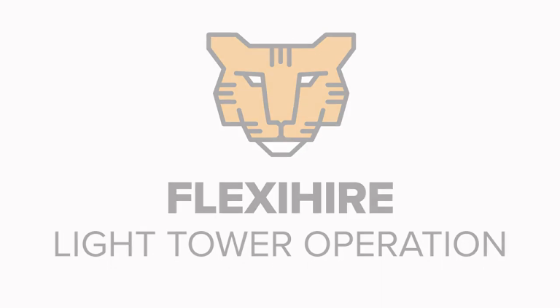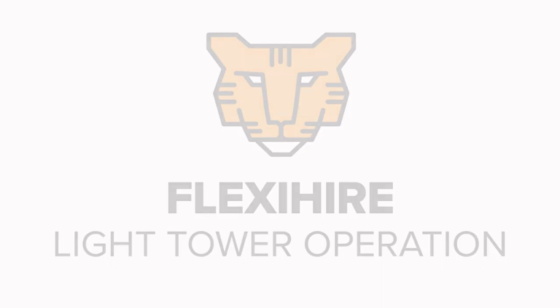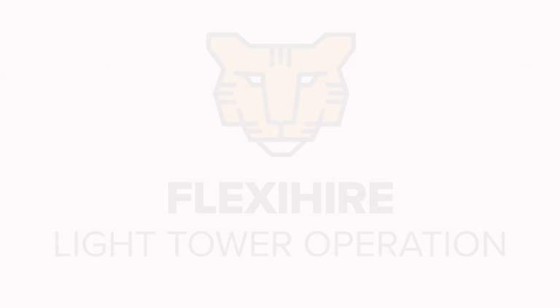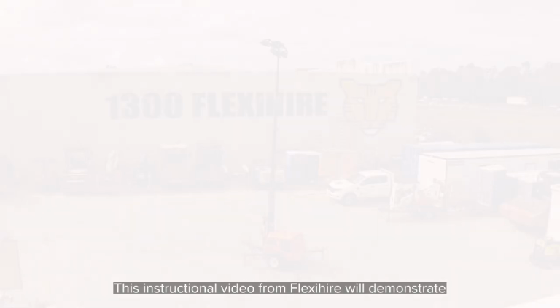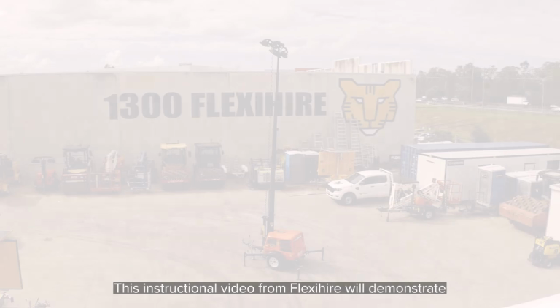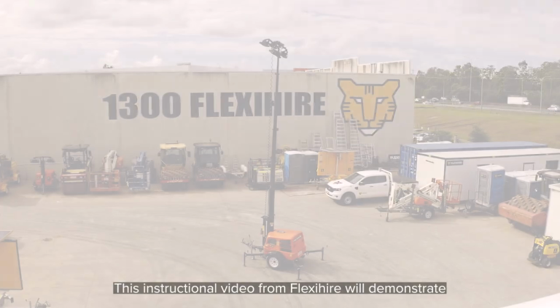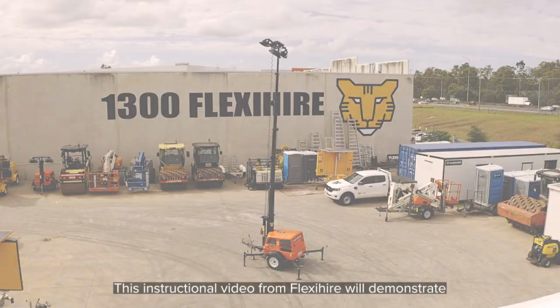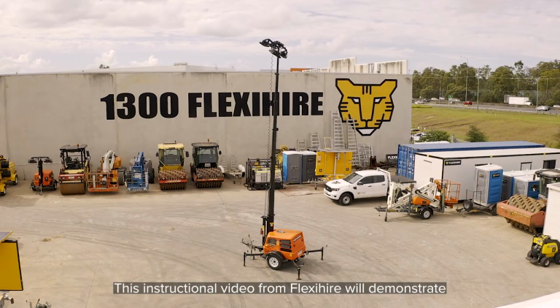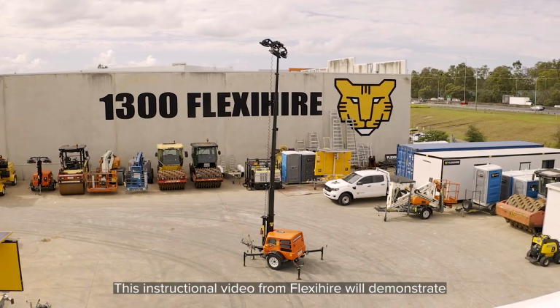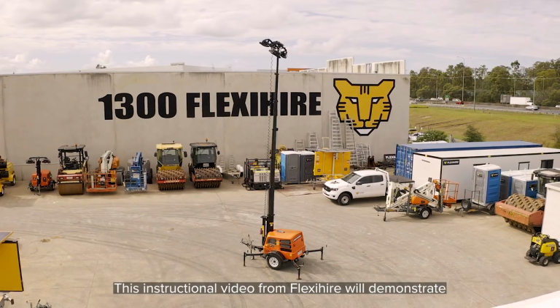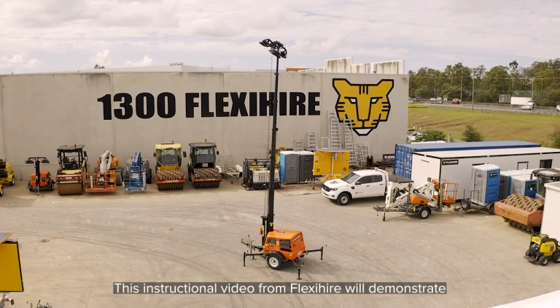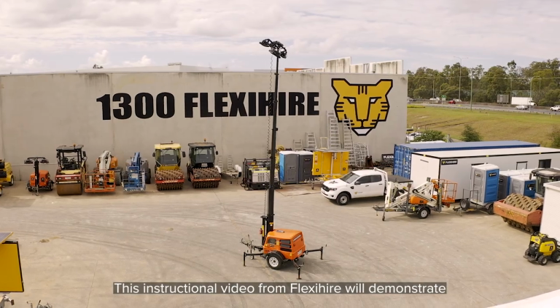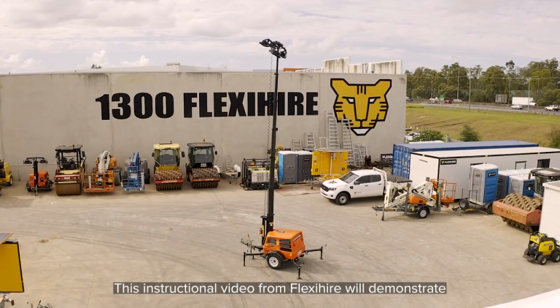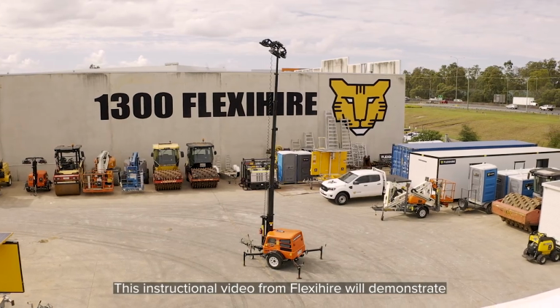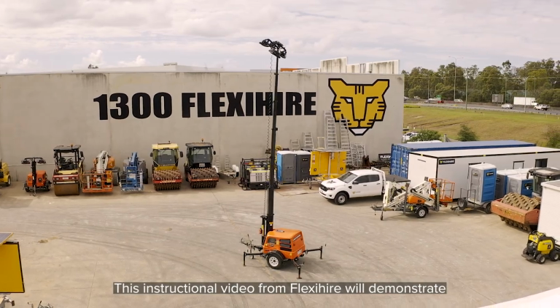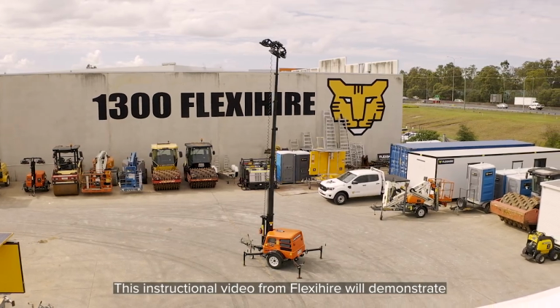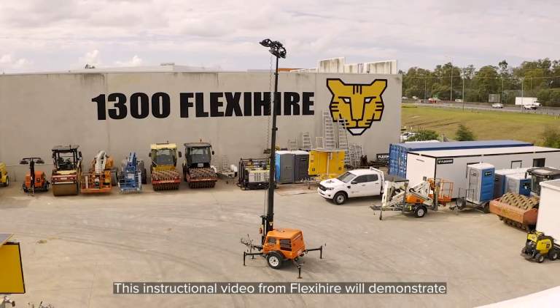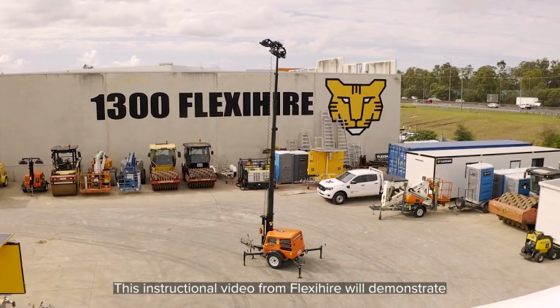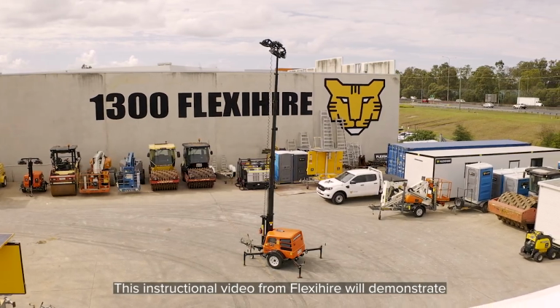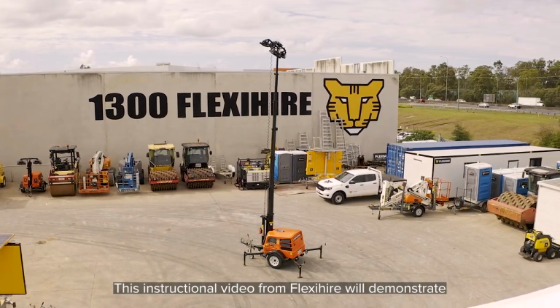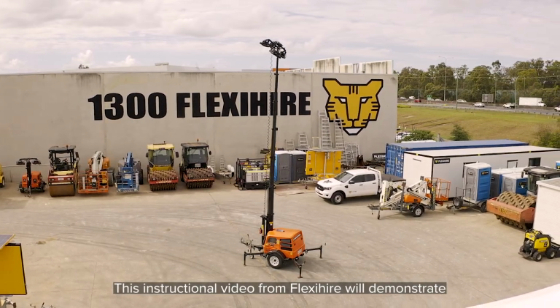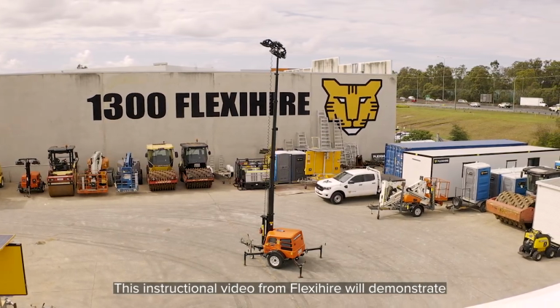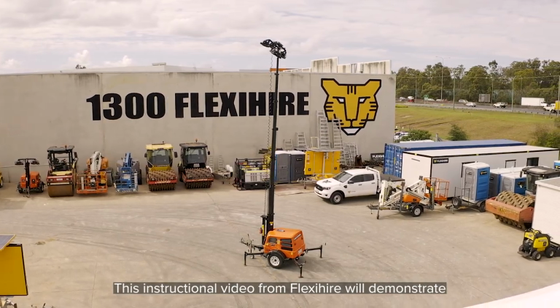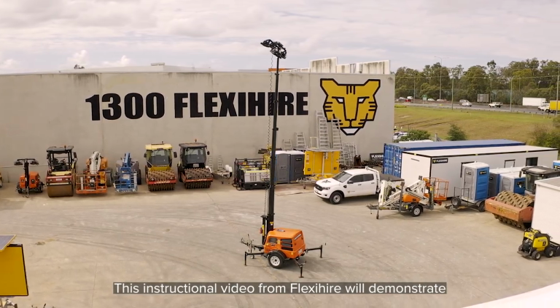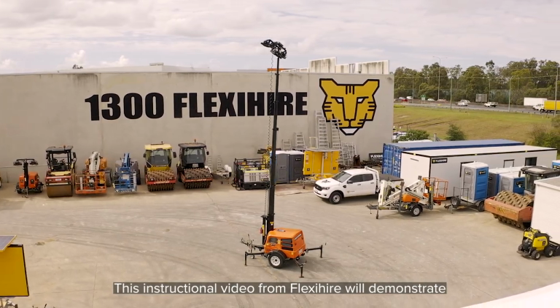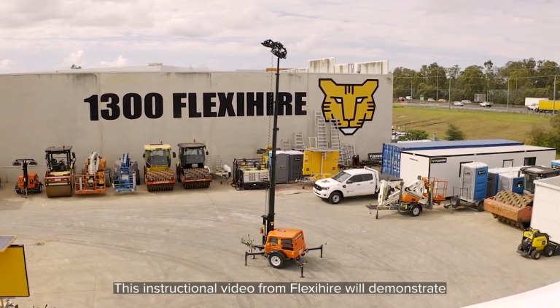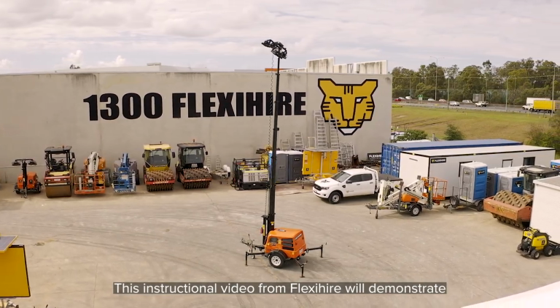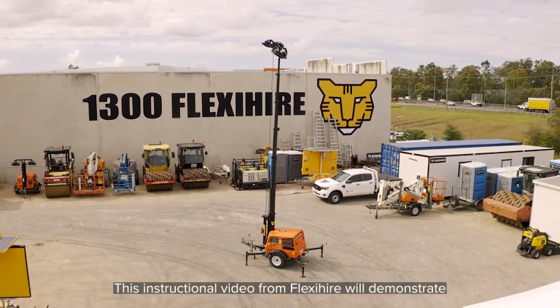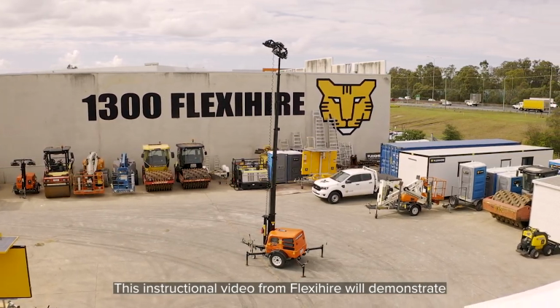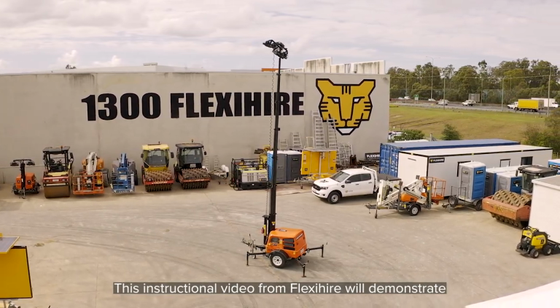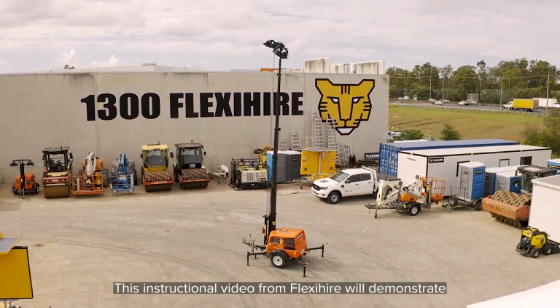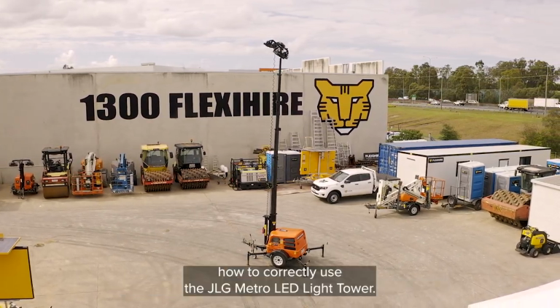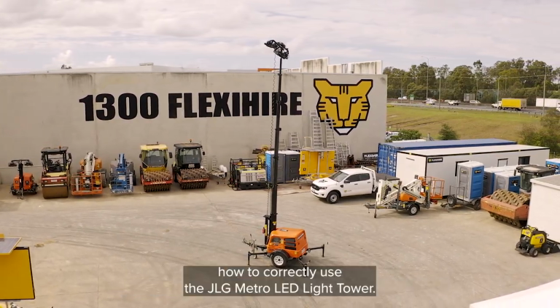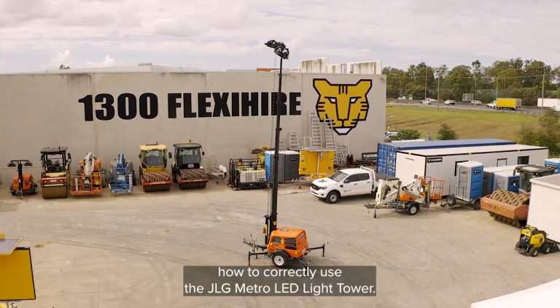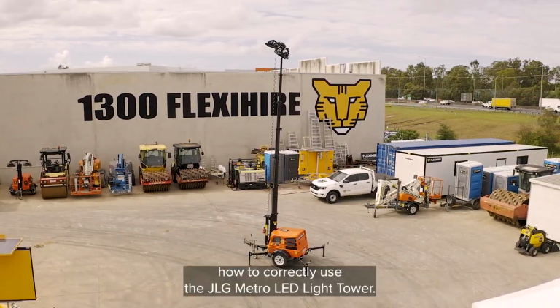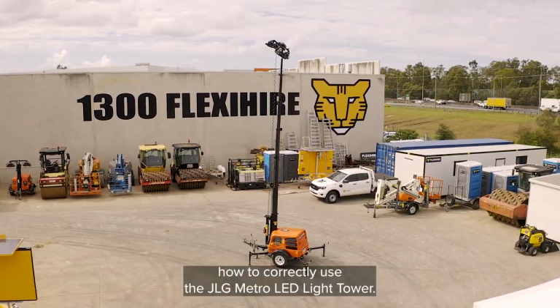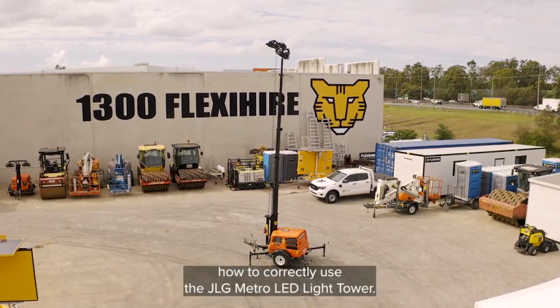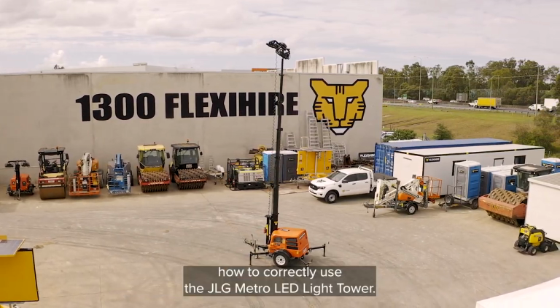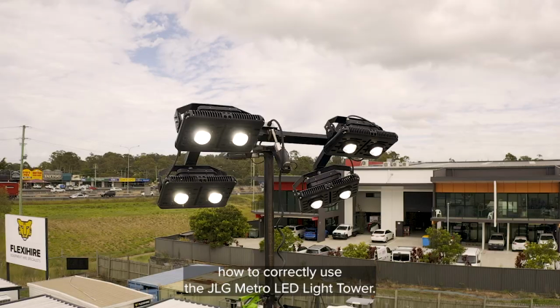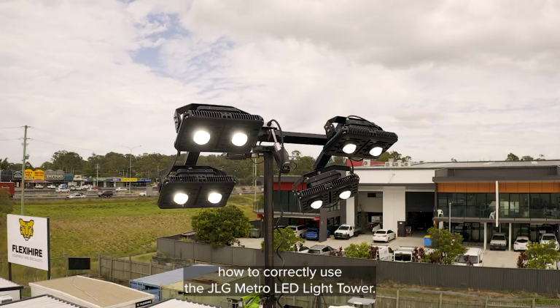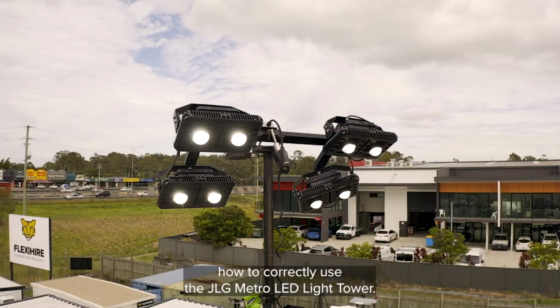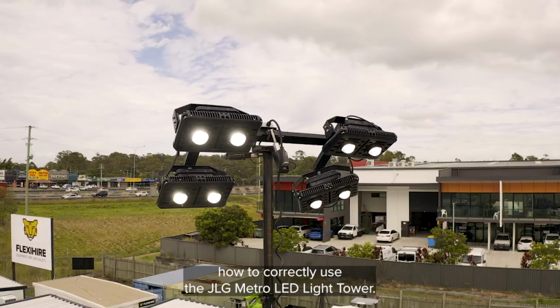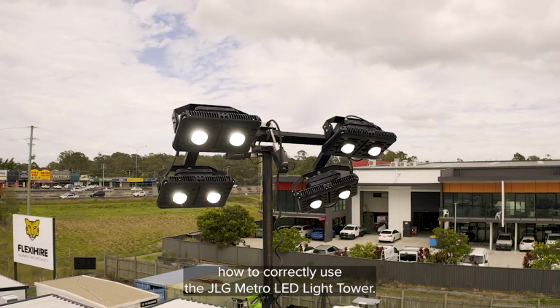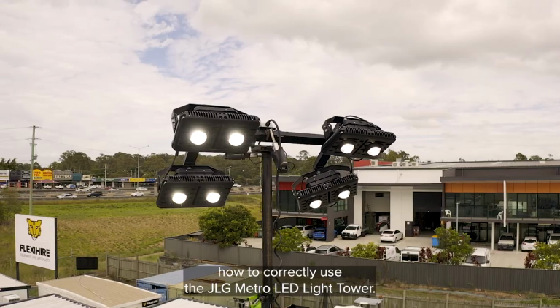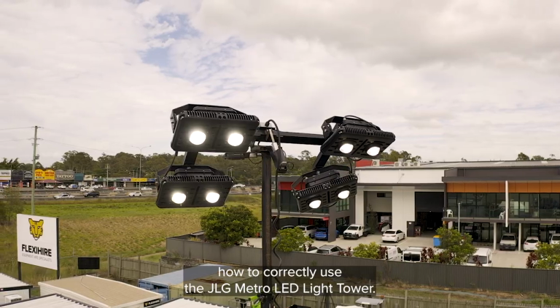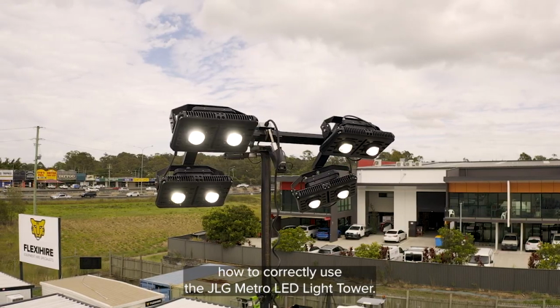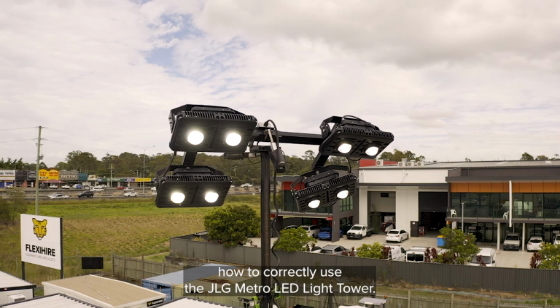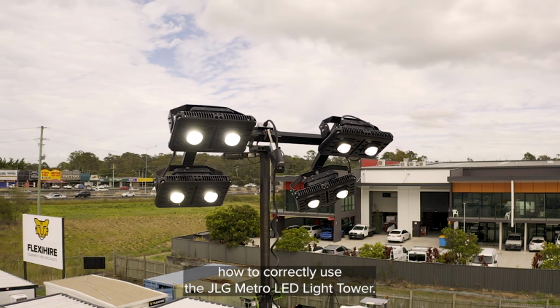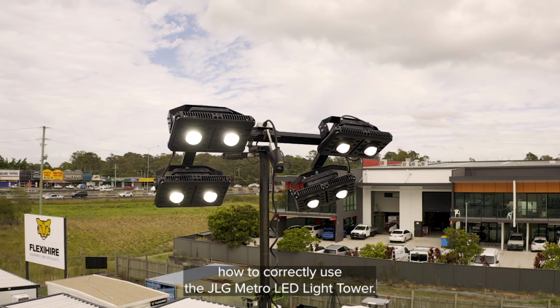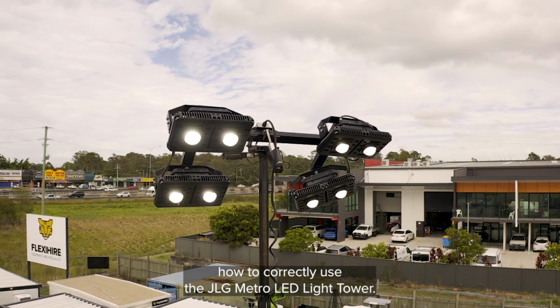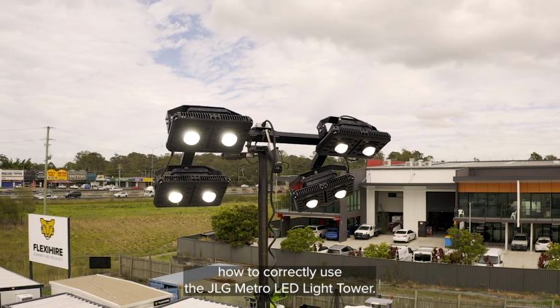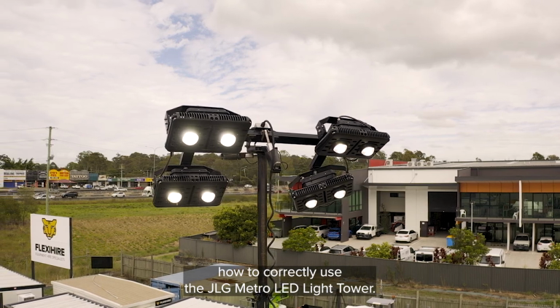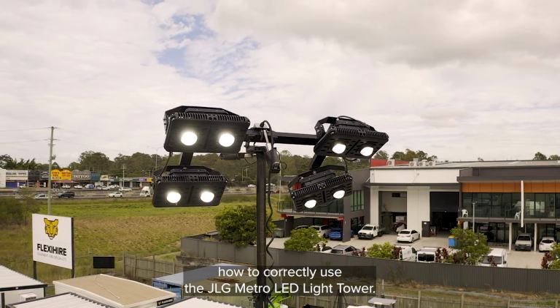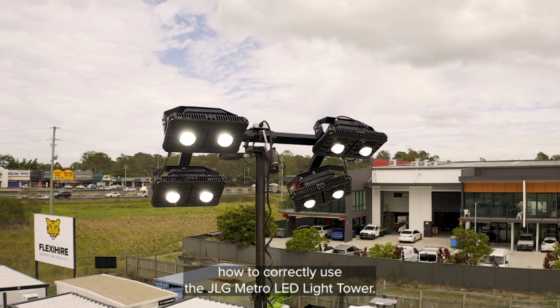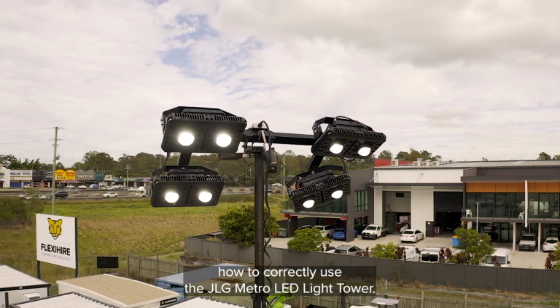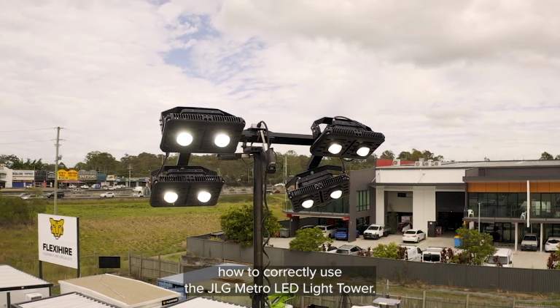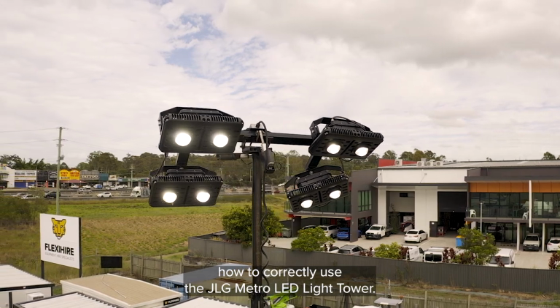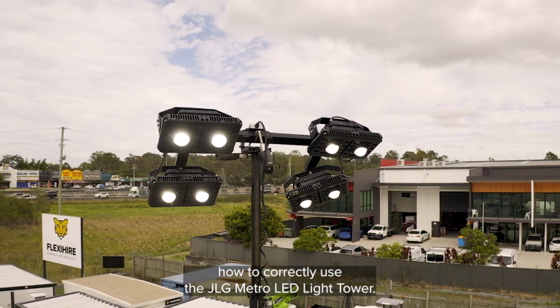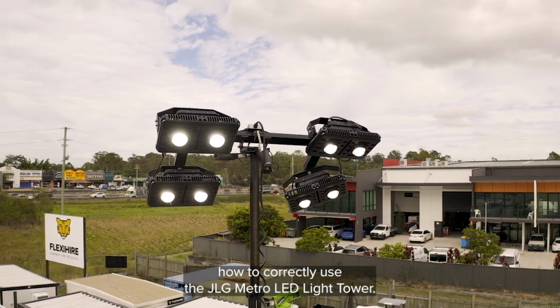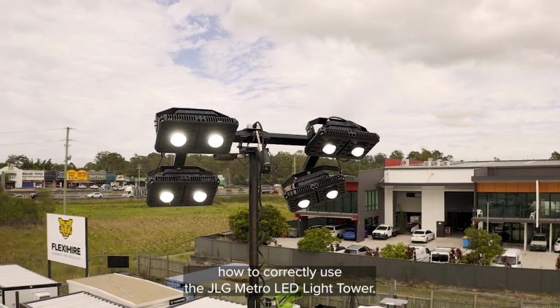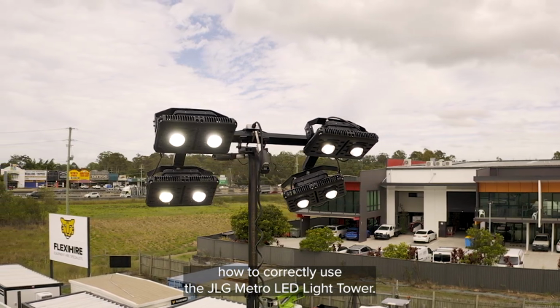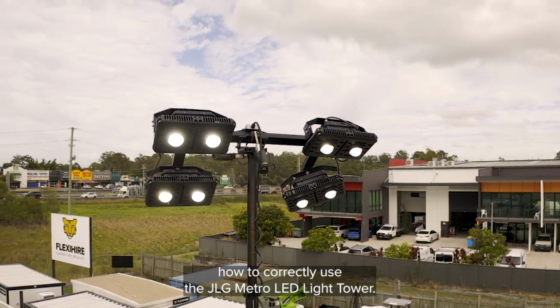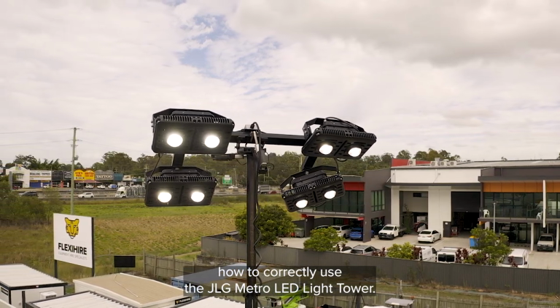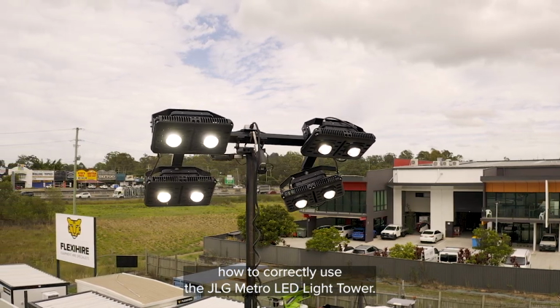This instructional video from FlexiHire will demonstrate how to correctly use the JLG Metro LED light tower.